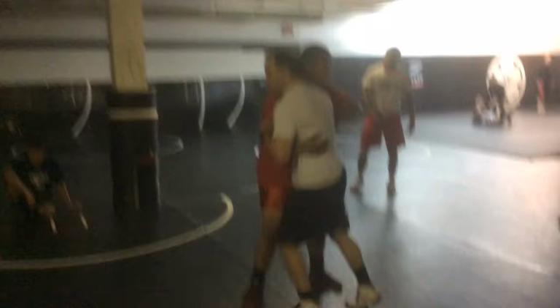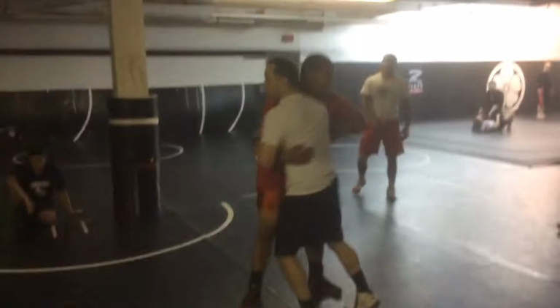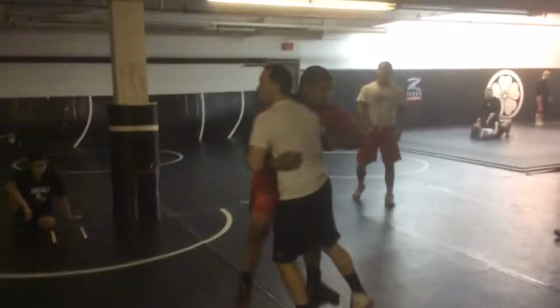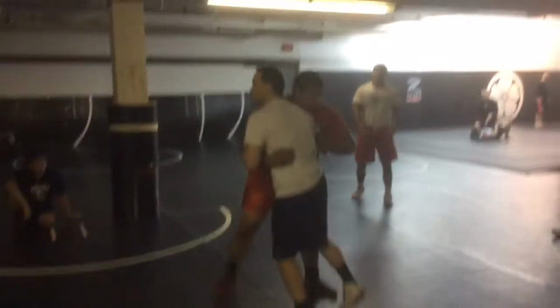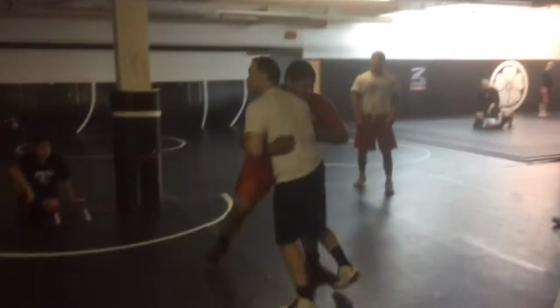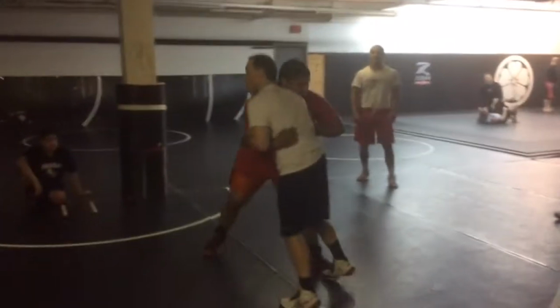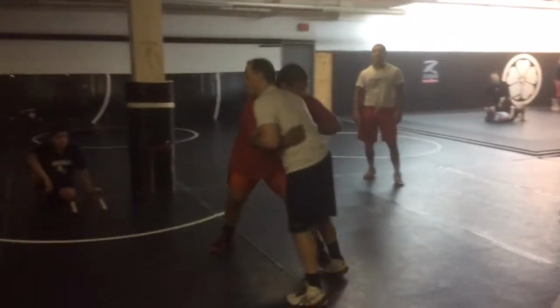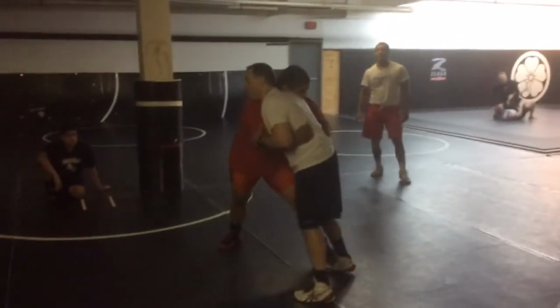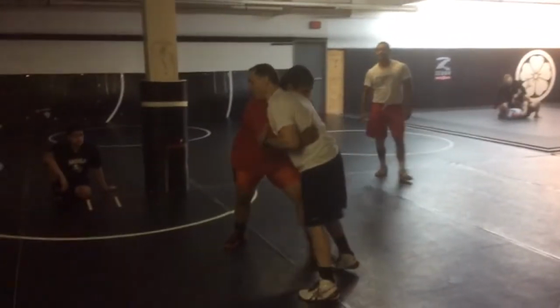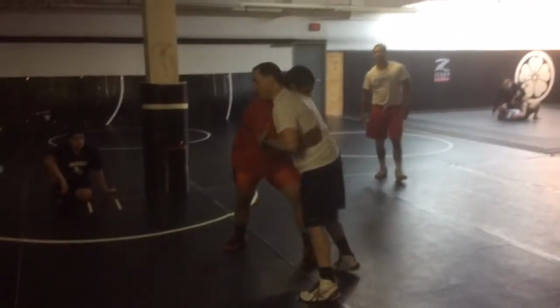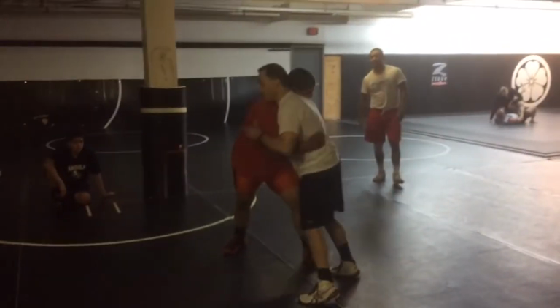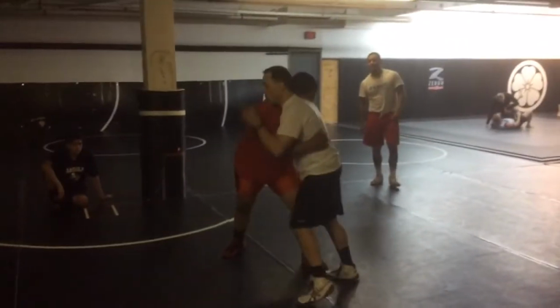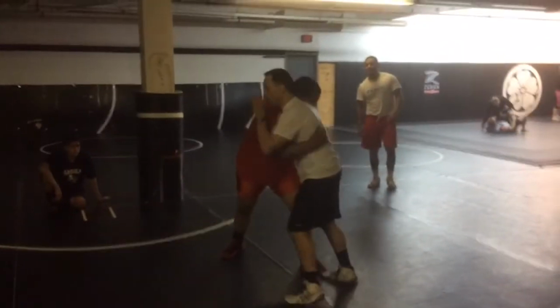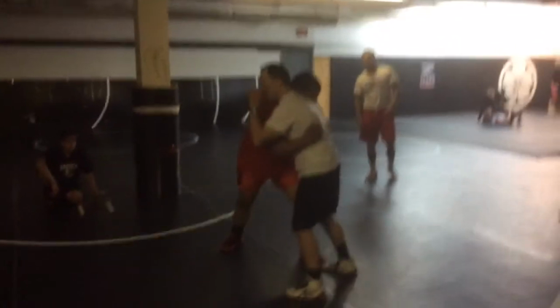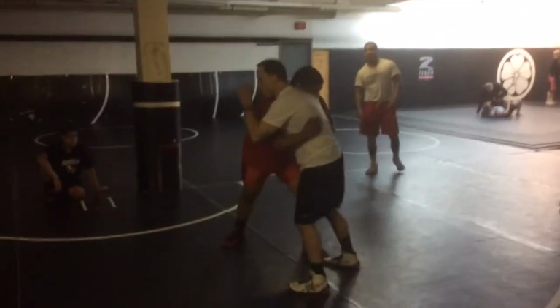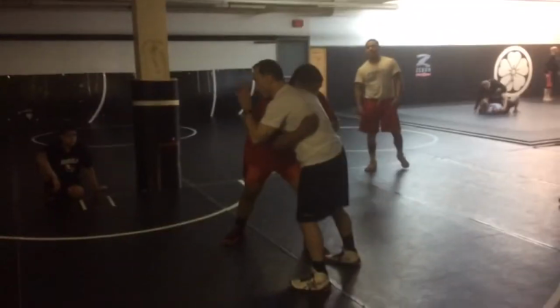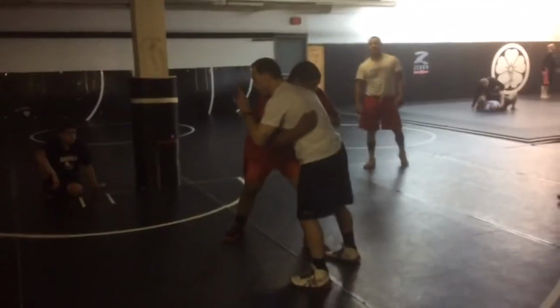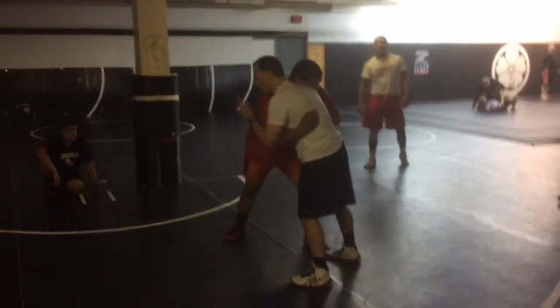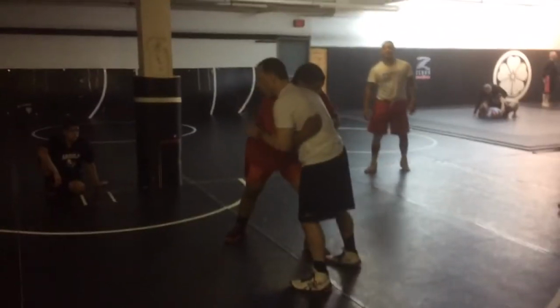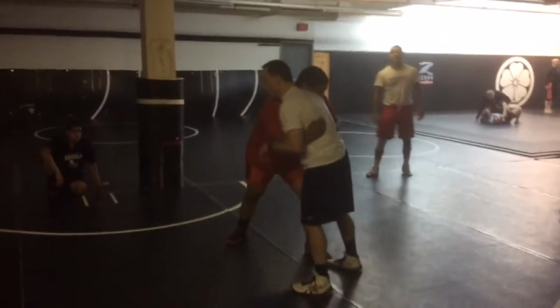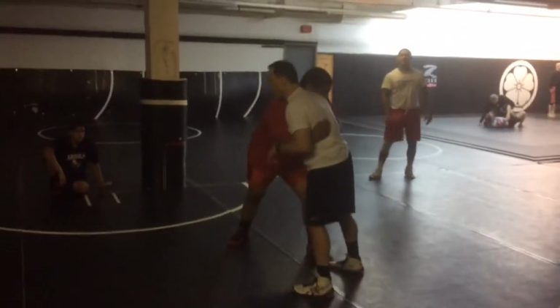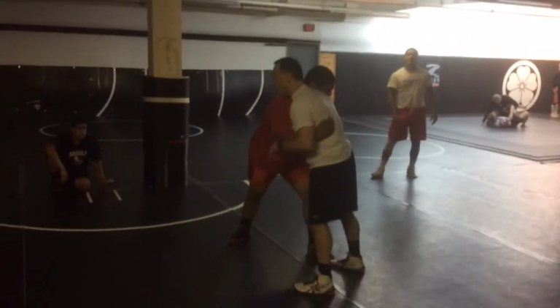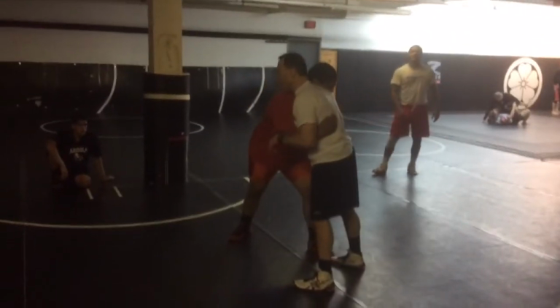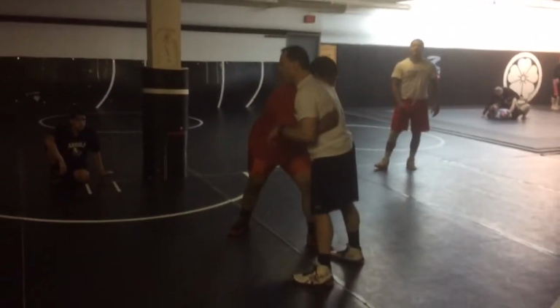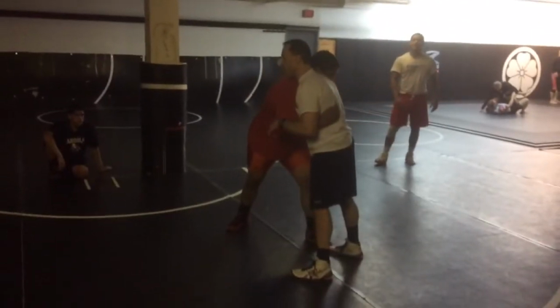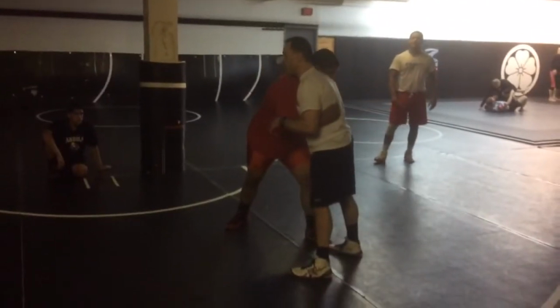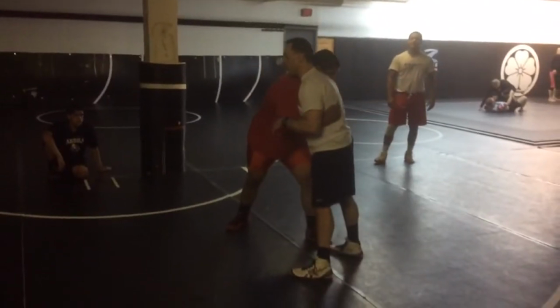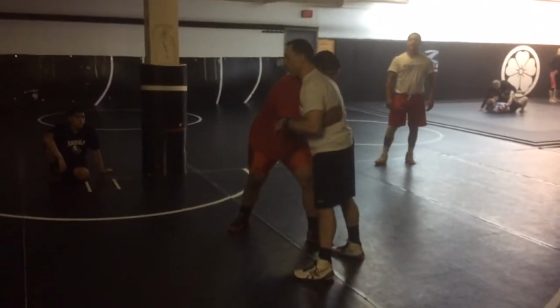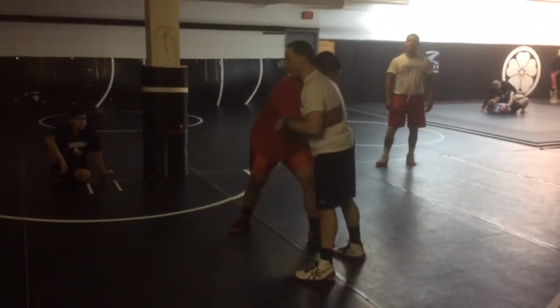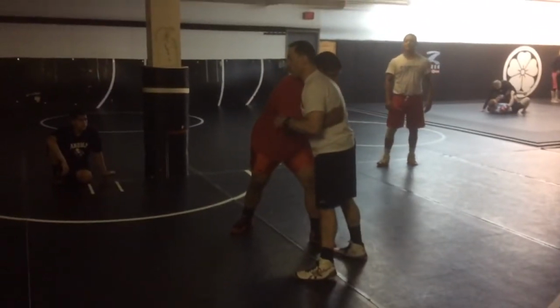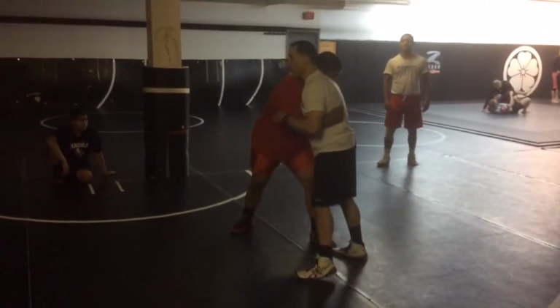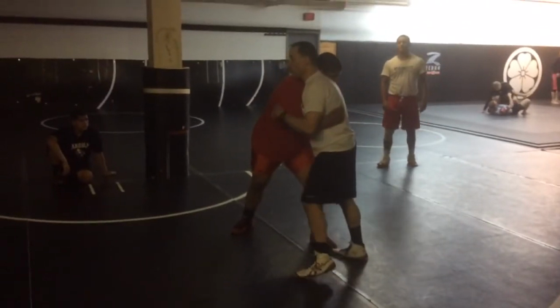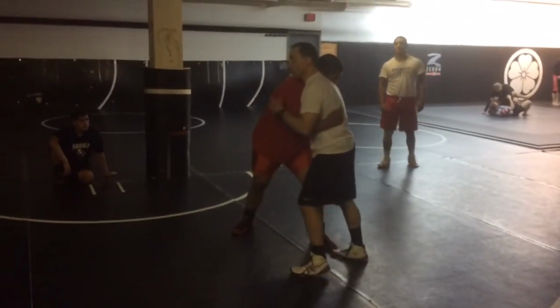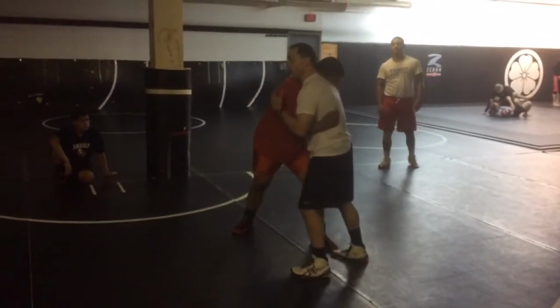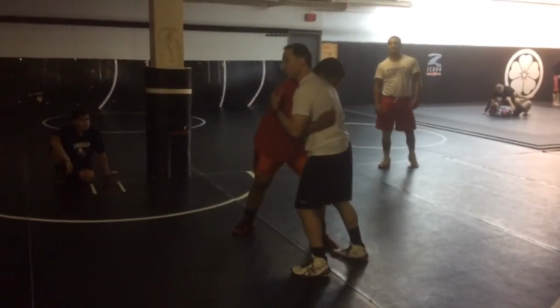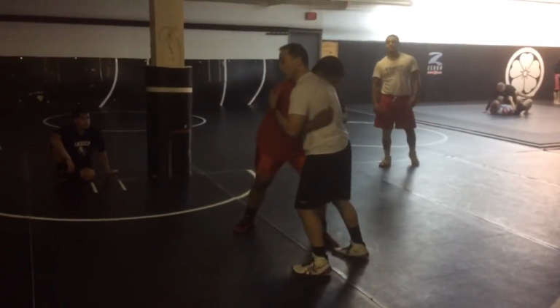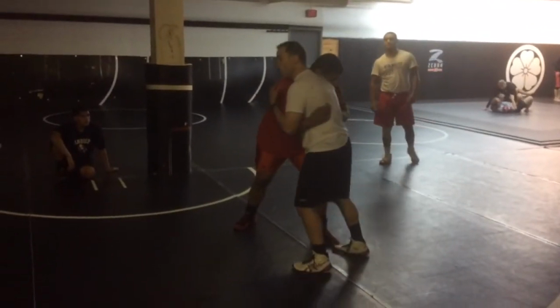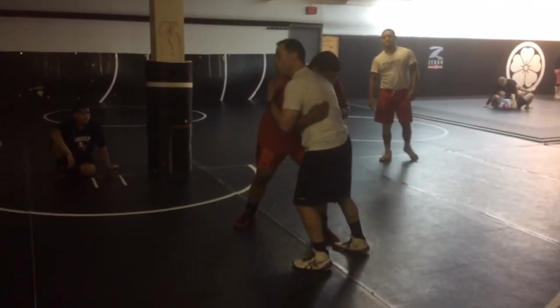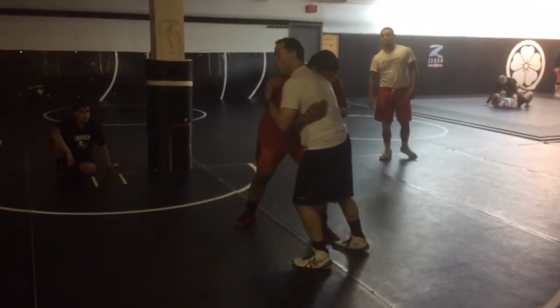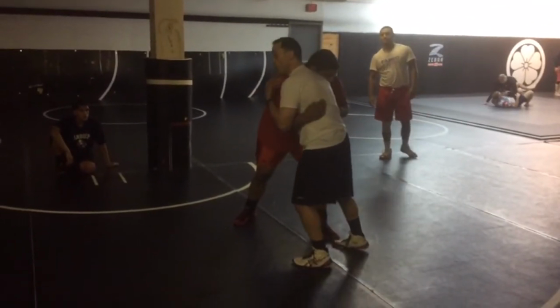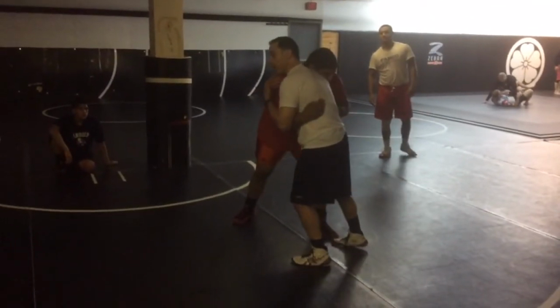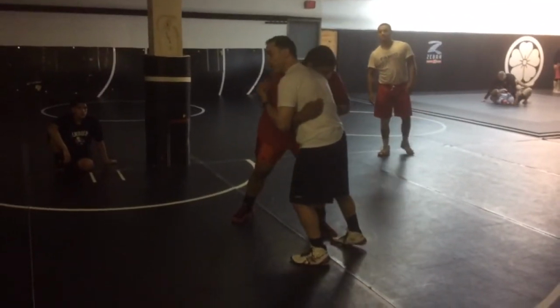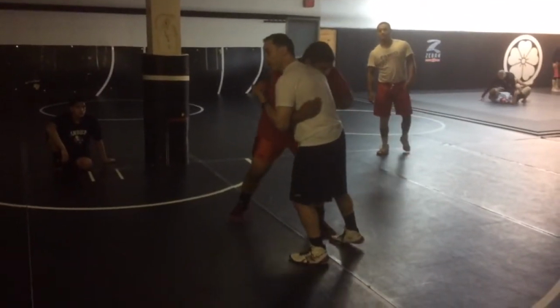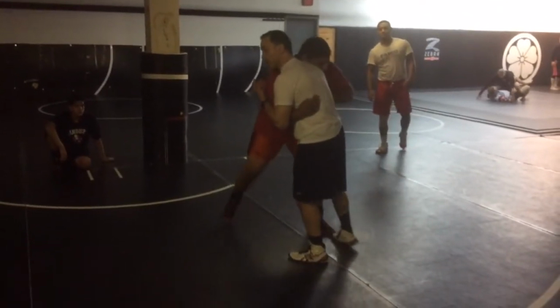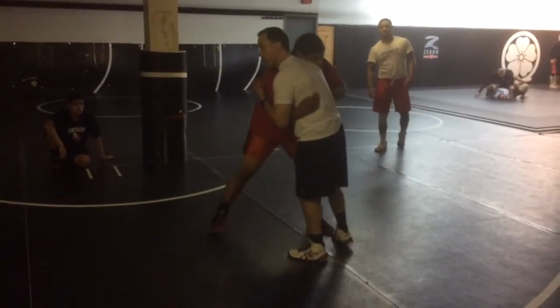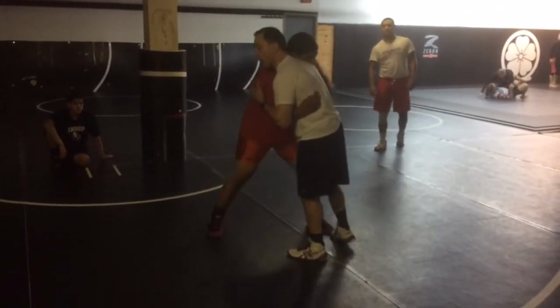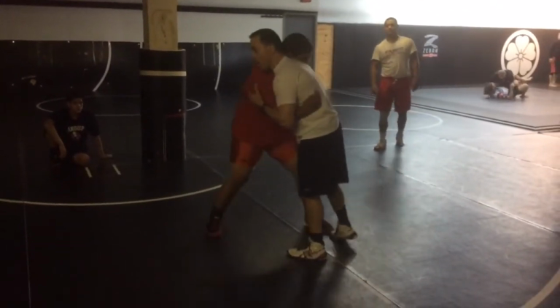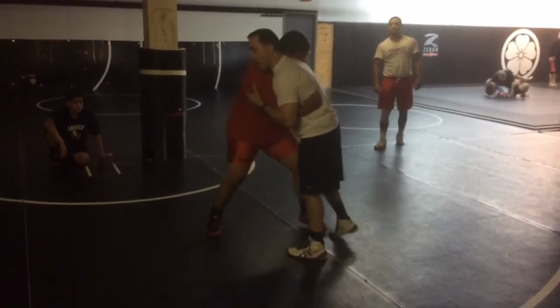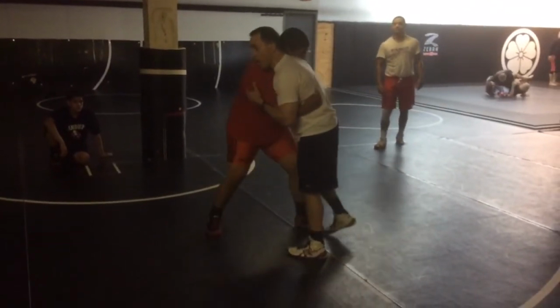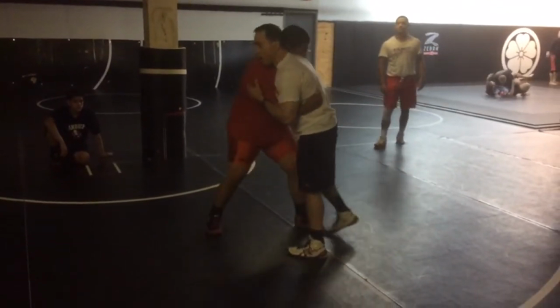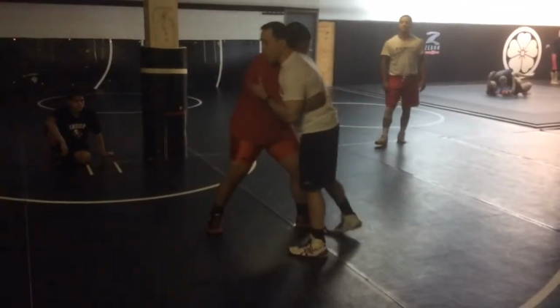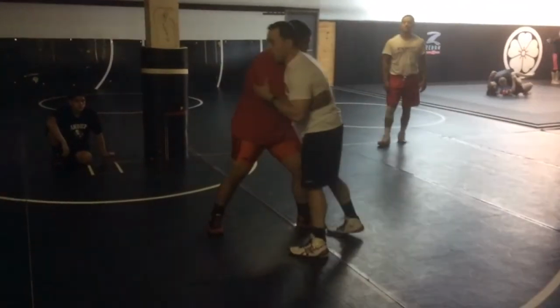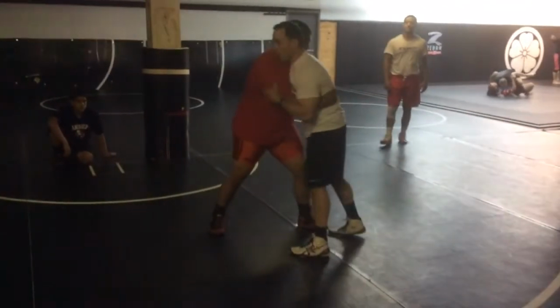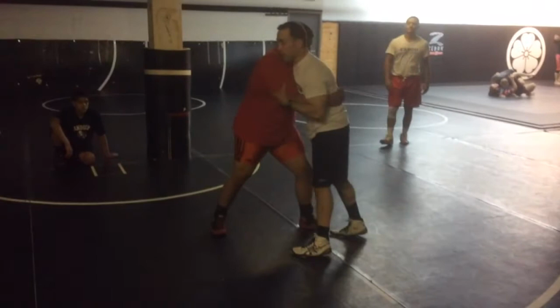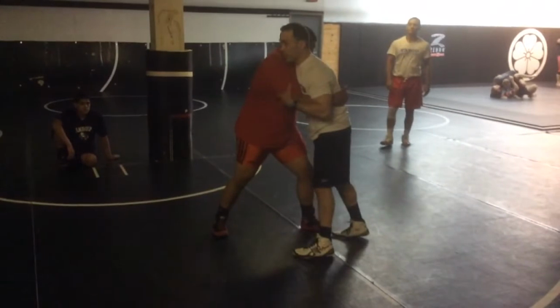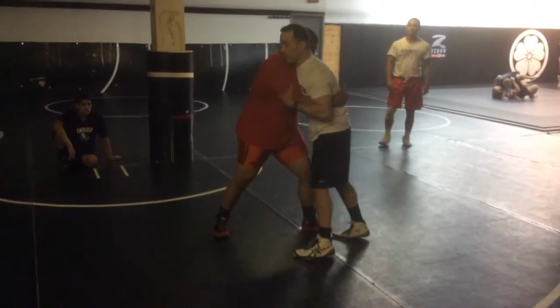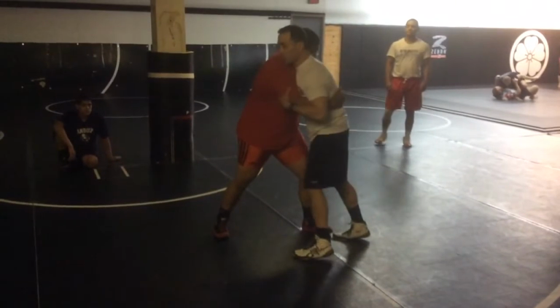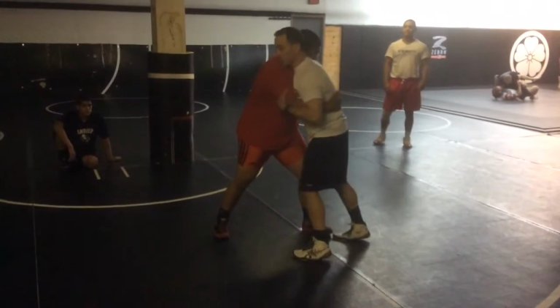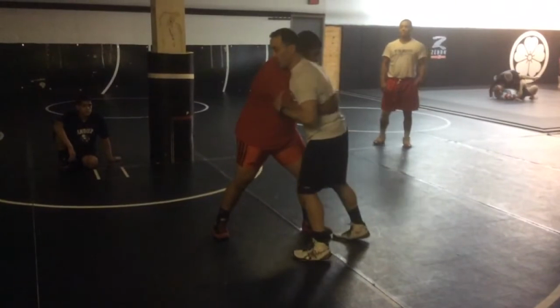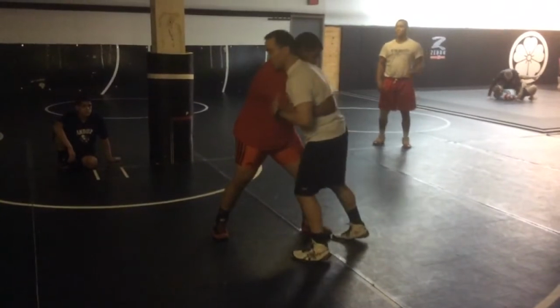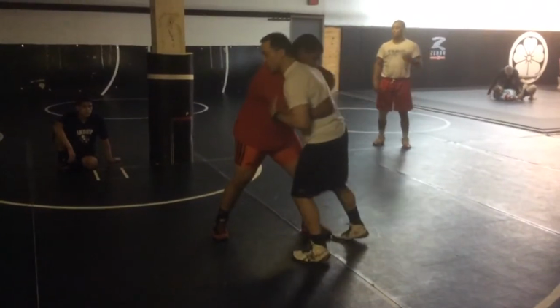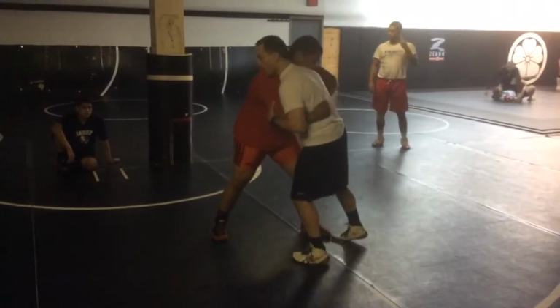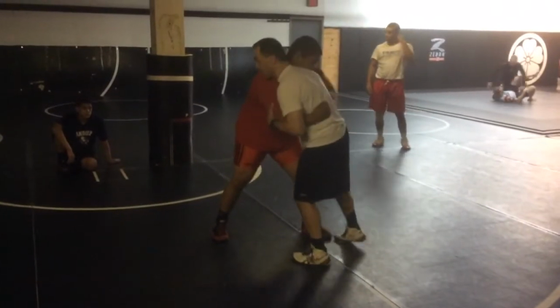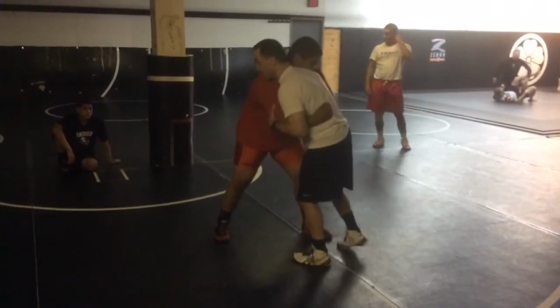Short pivot. One, we win the elbow first. Two, we're going to pick up our elbow and we're going to punch with our shoulder.